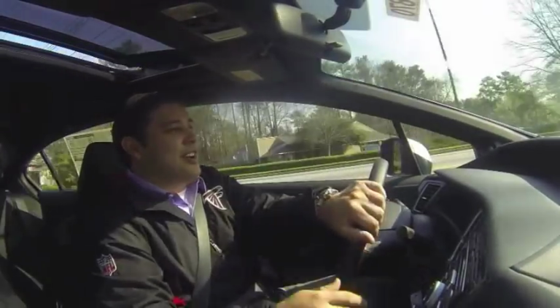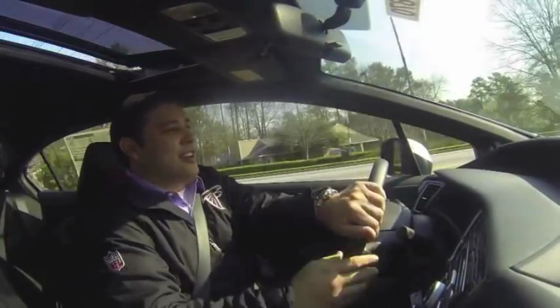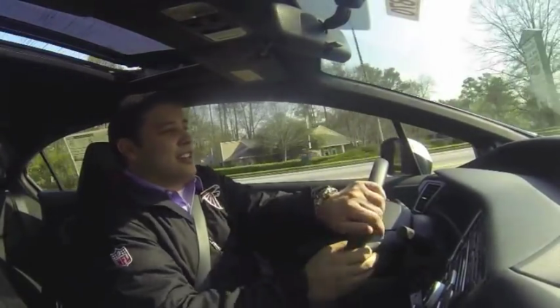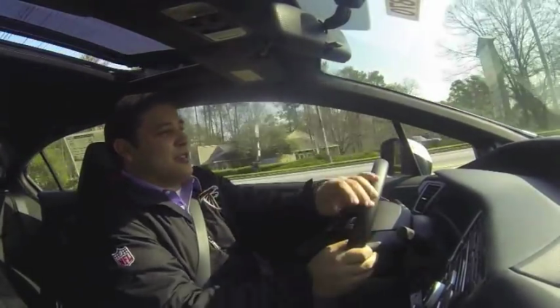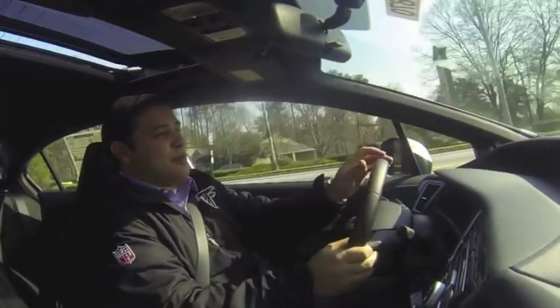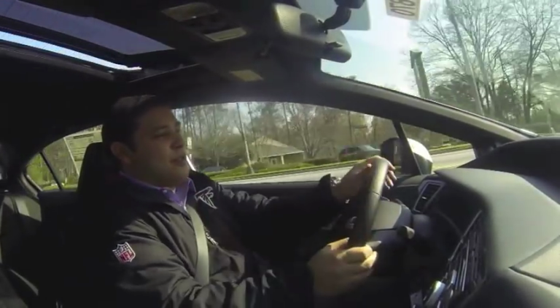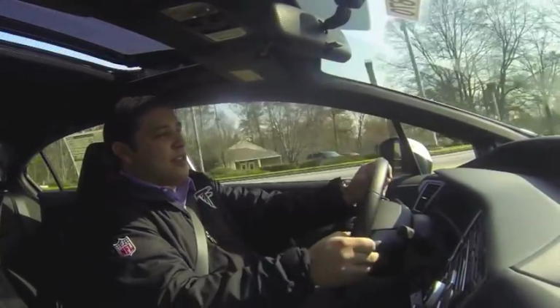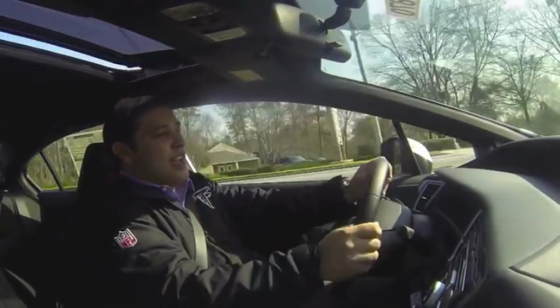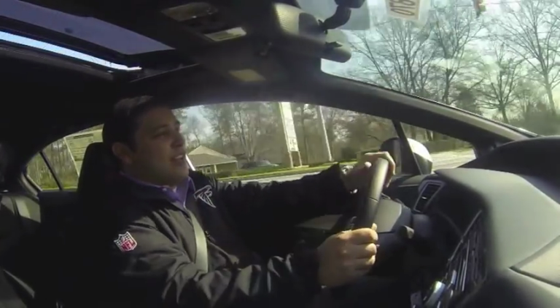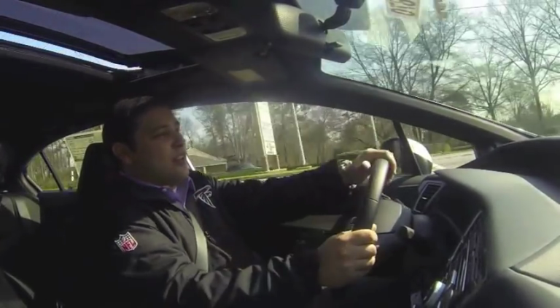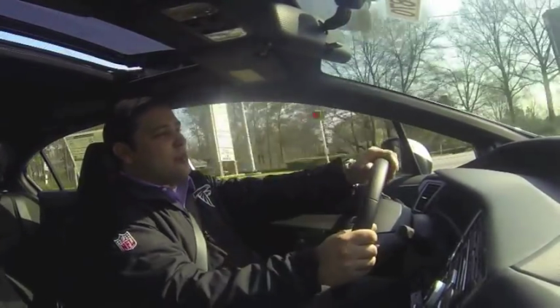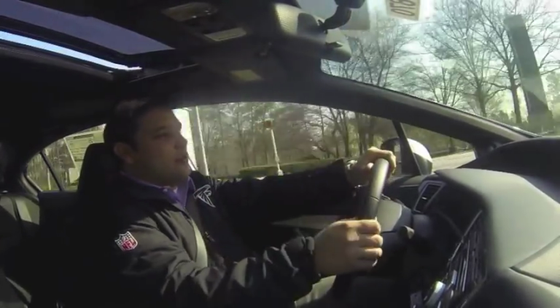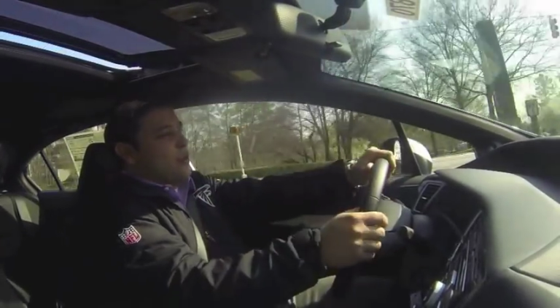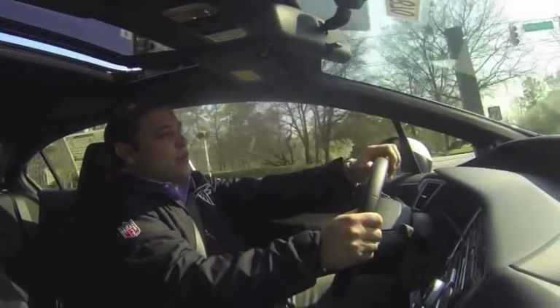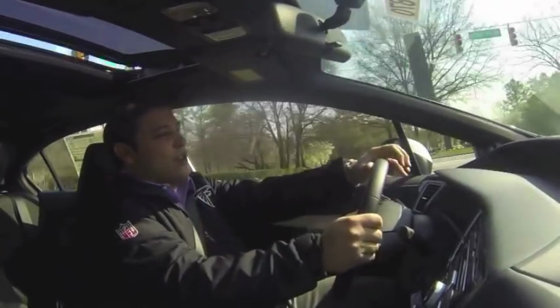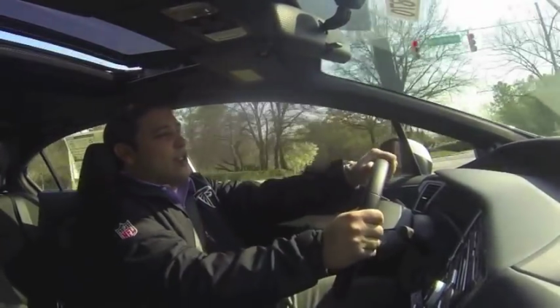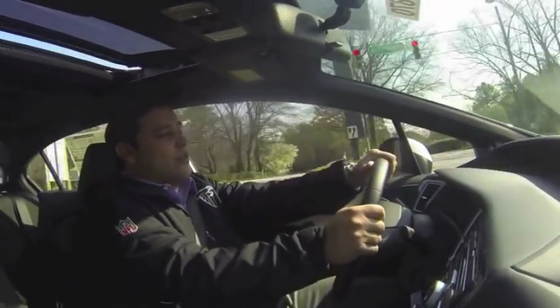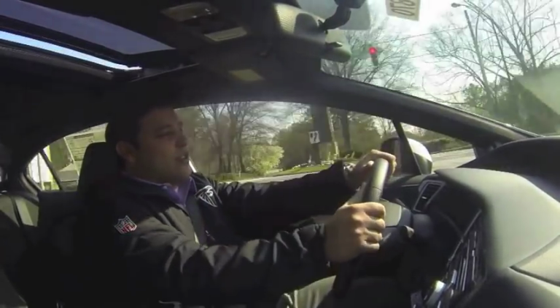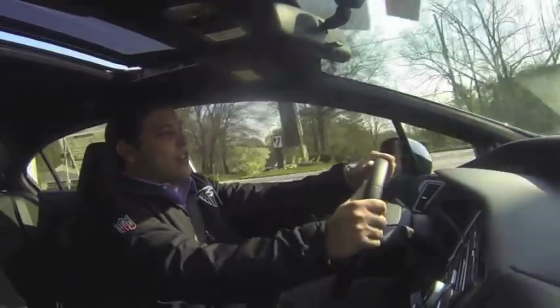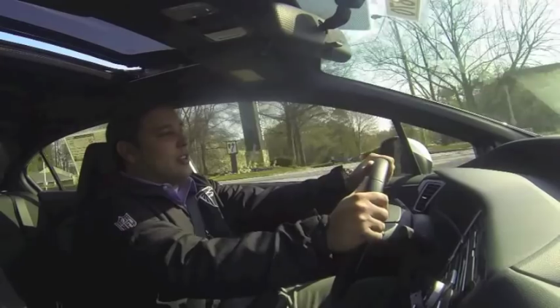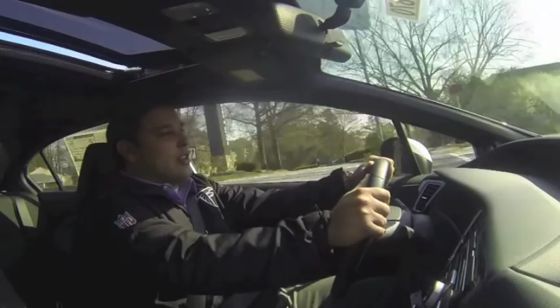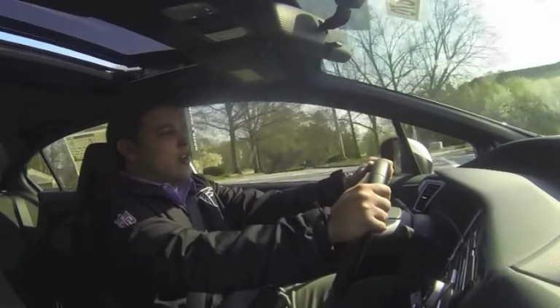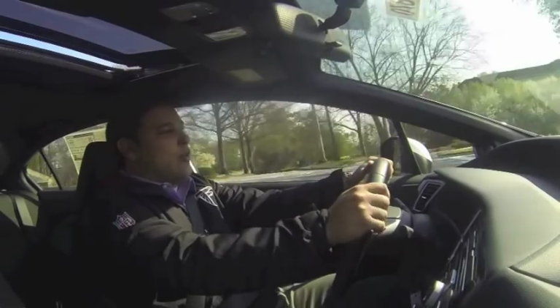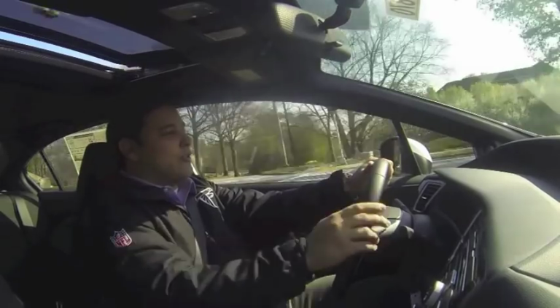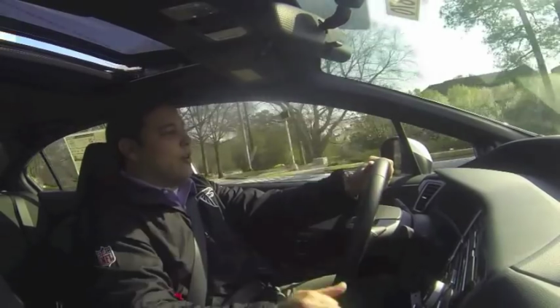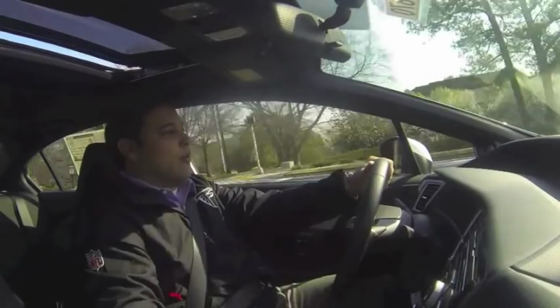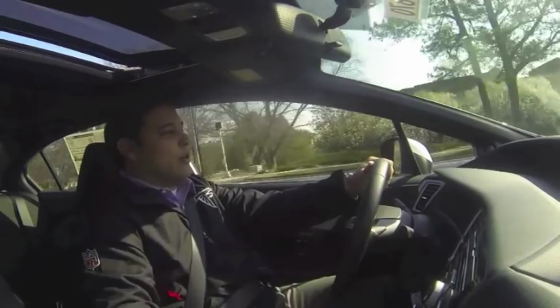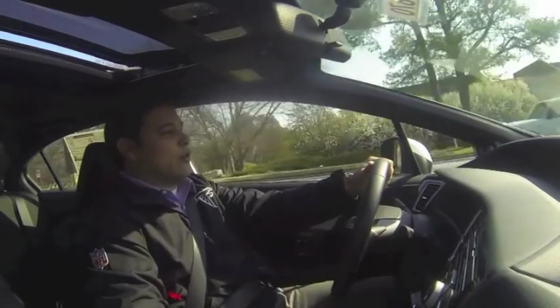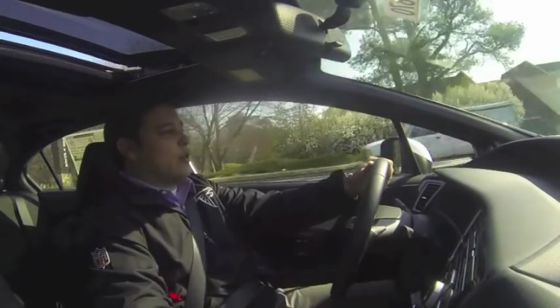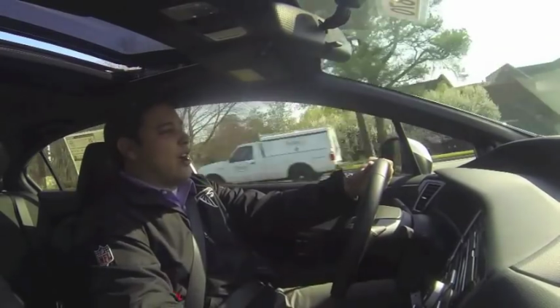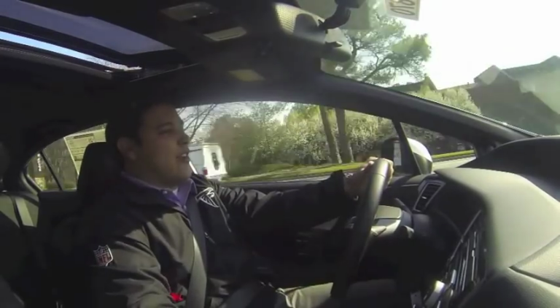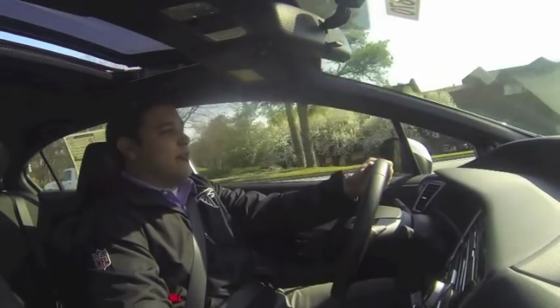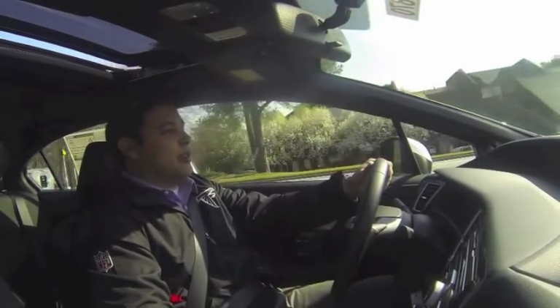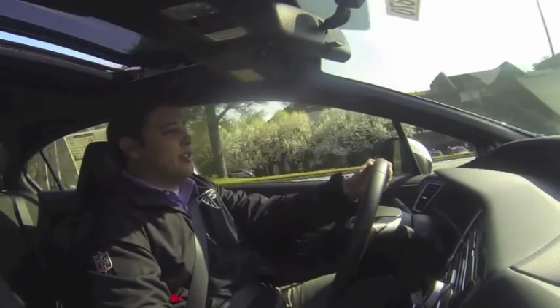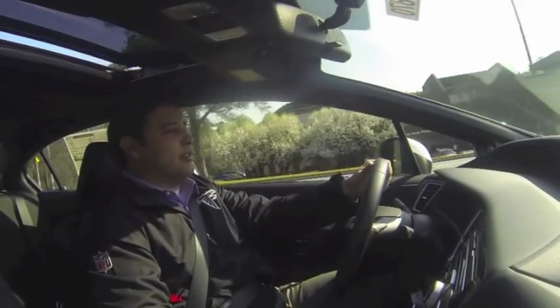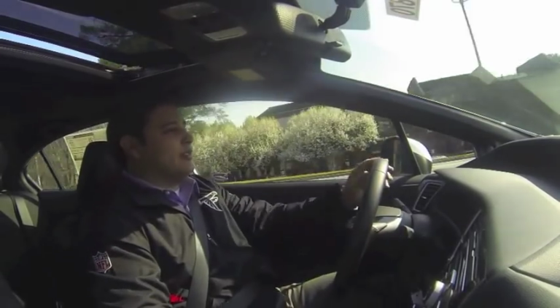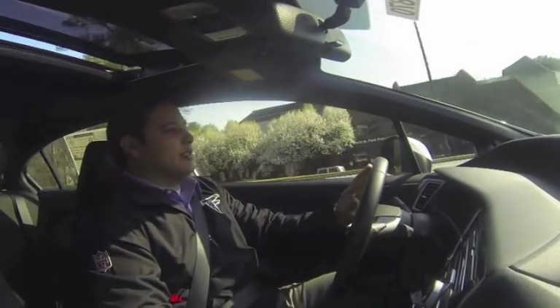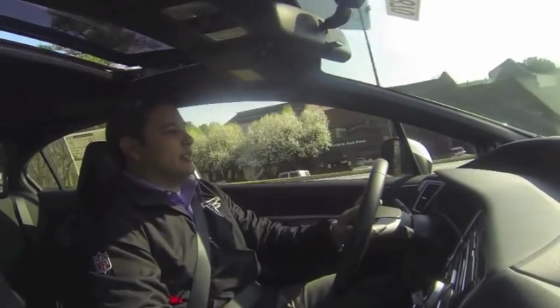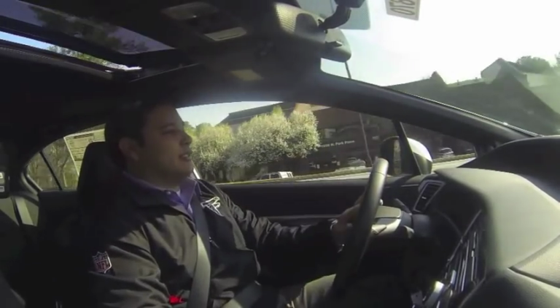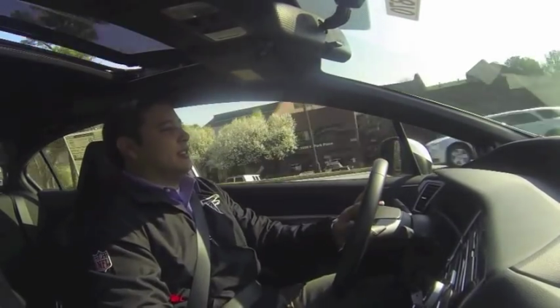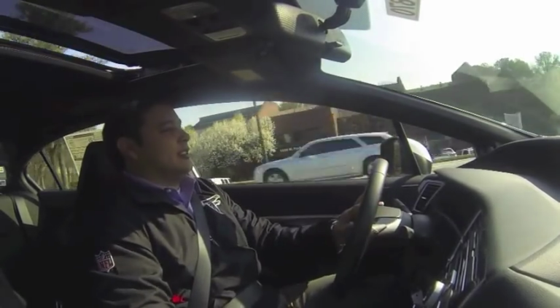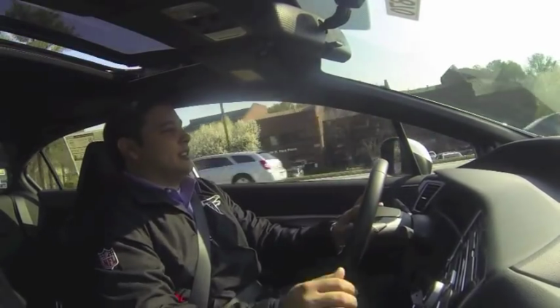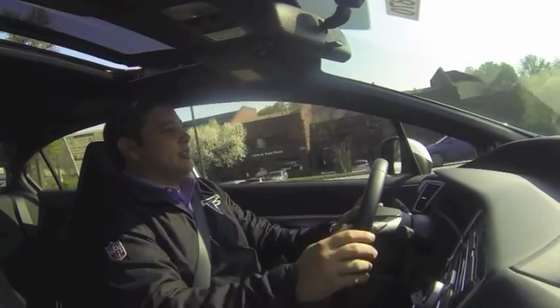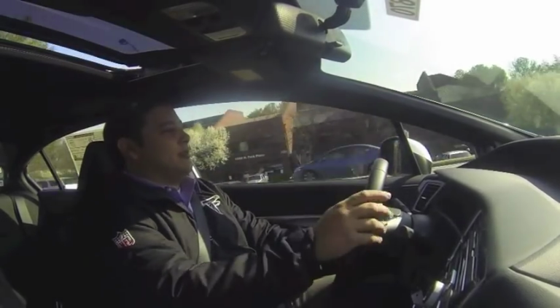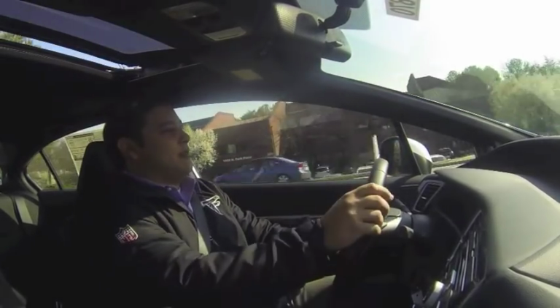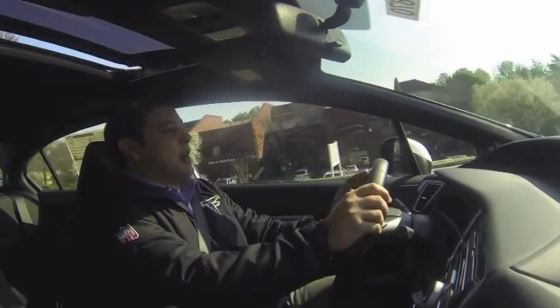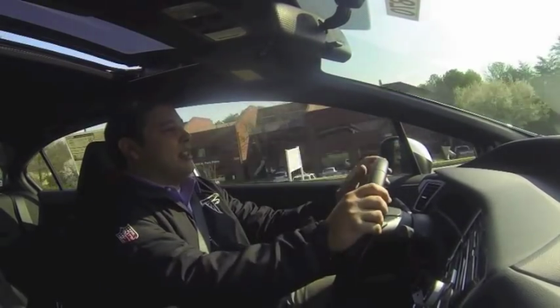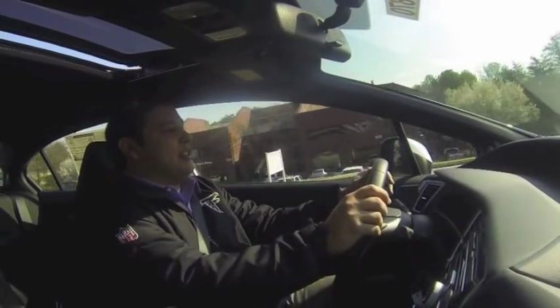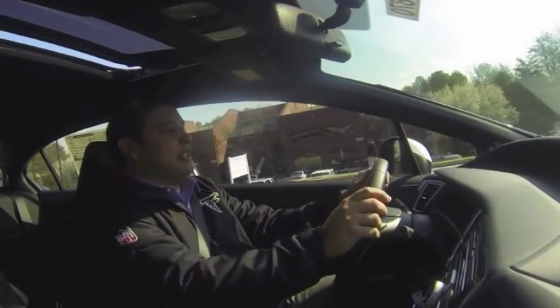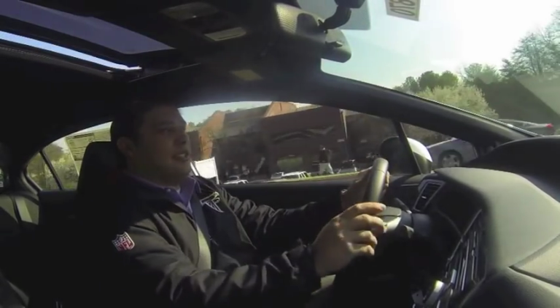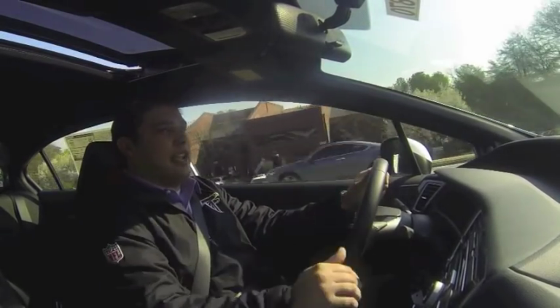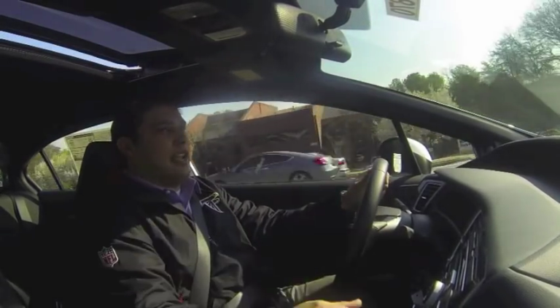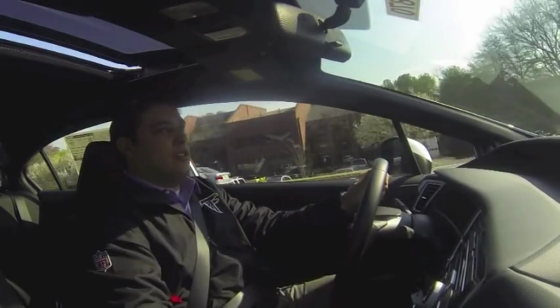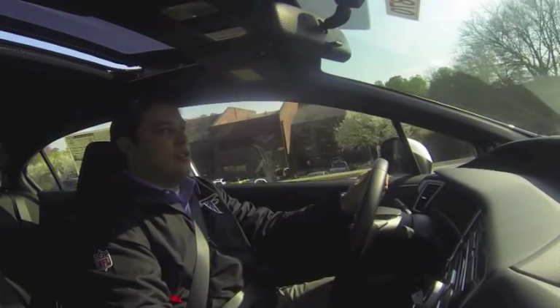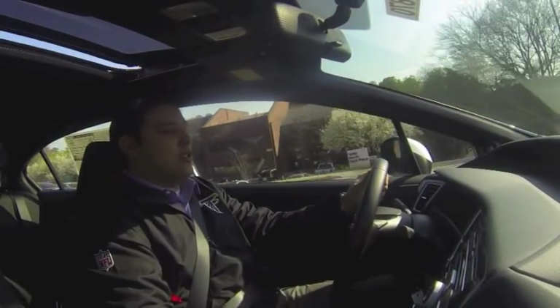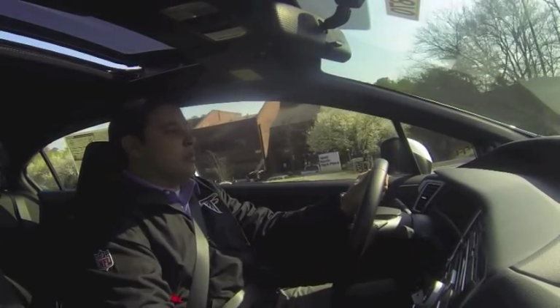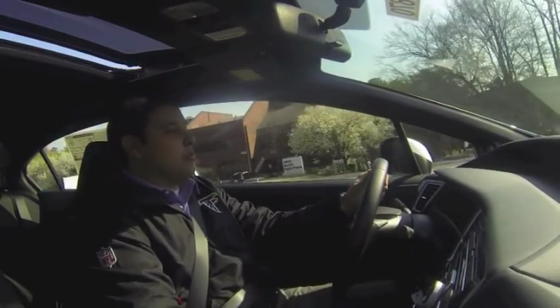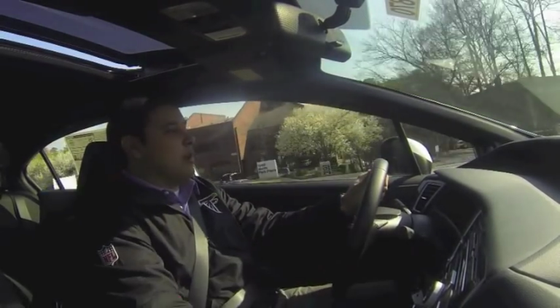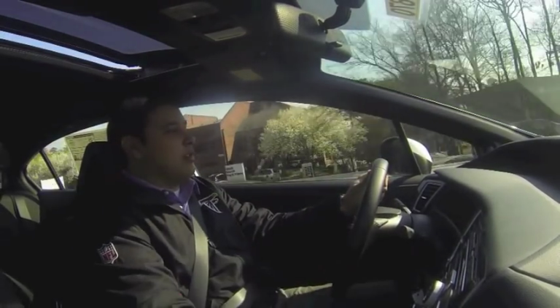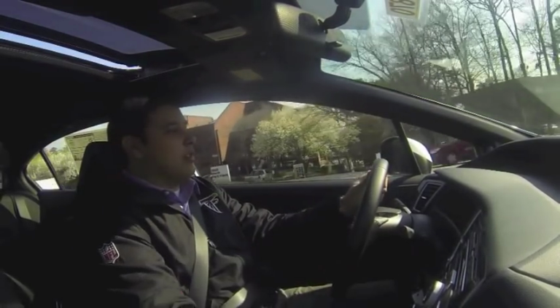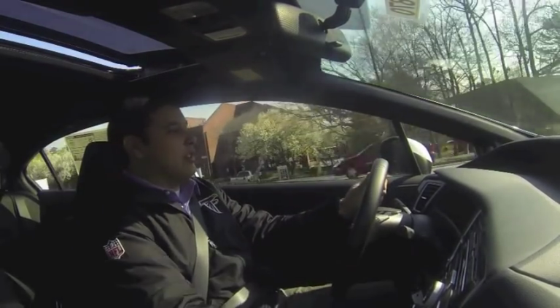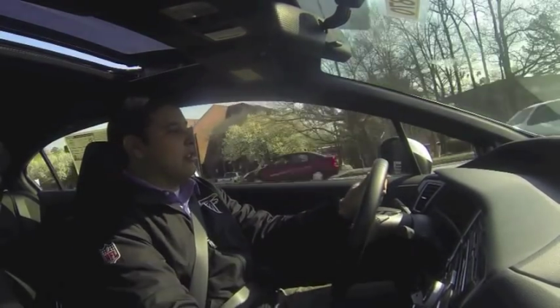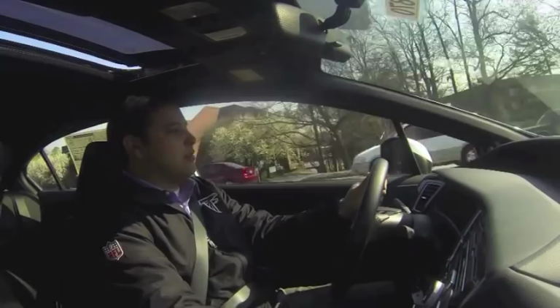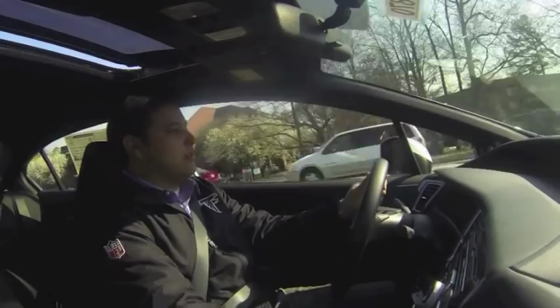Very smooth. It grips the road really, really good. I know it's front-wheel drive, but man, these things handle so much better than they used to.